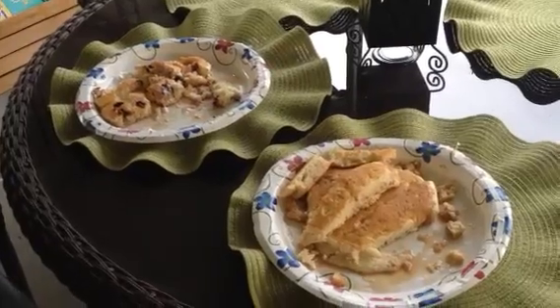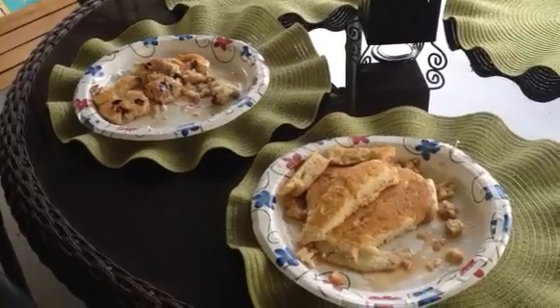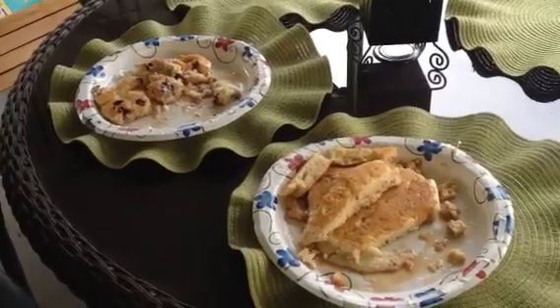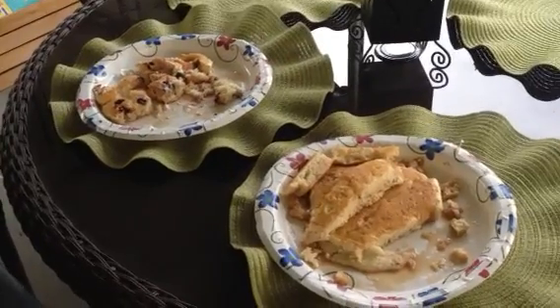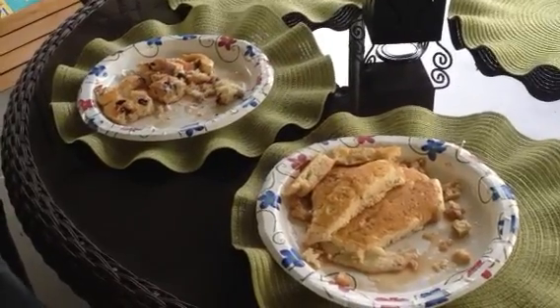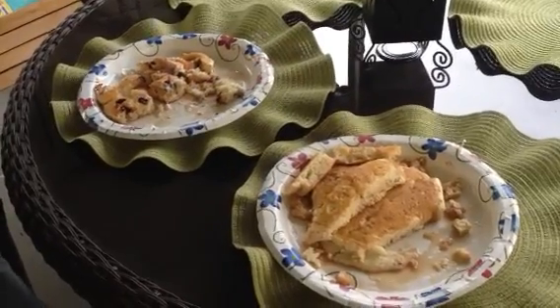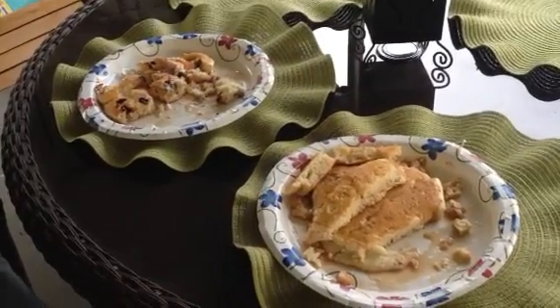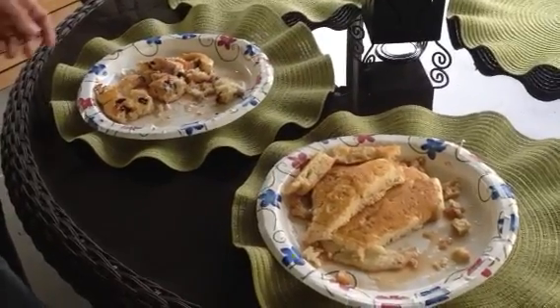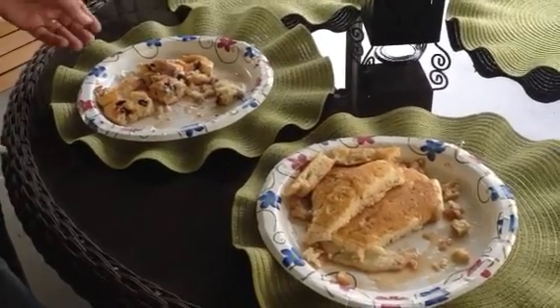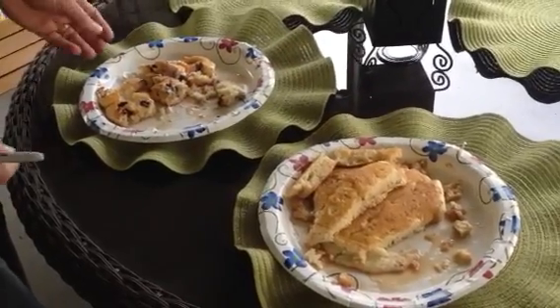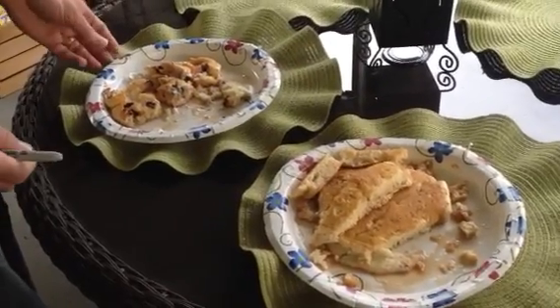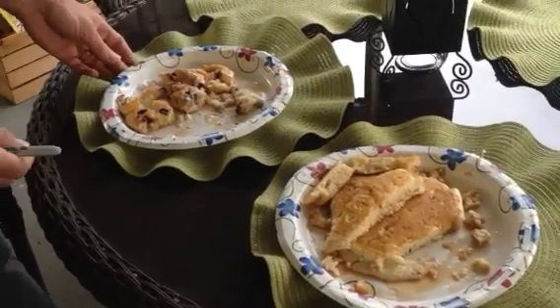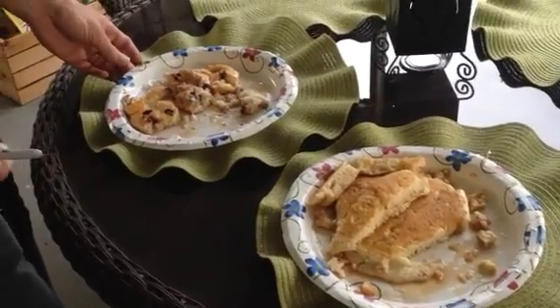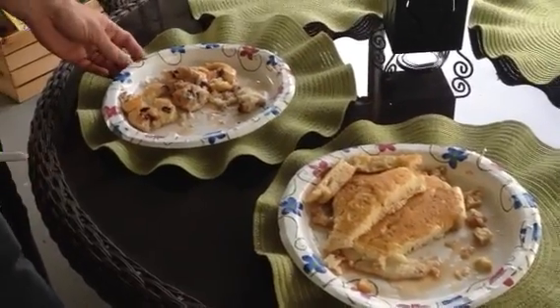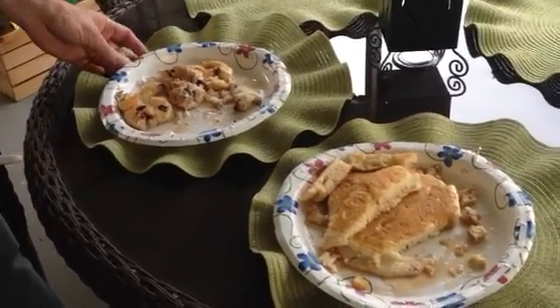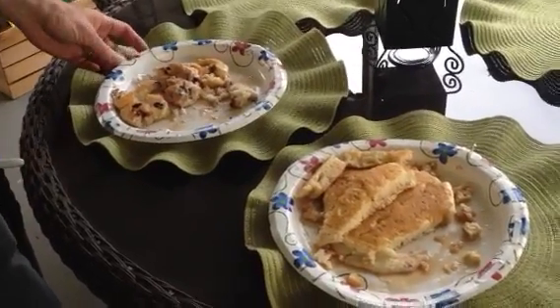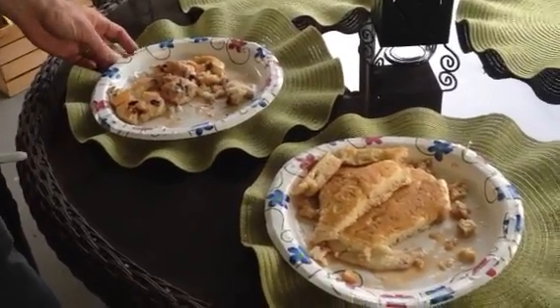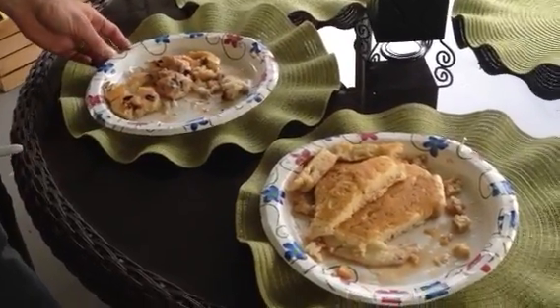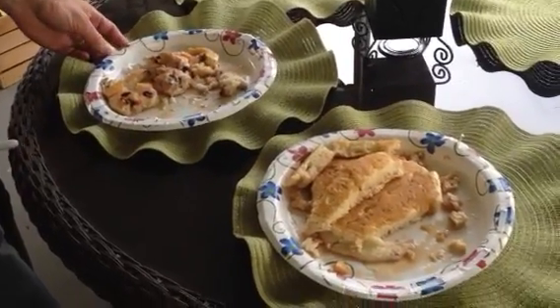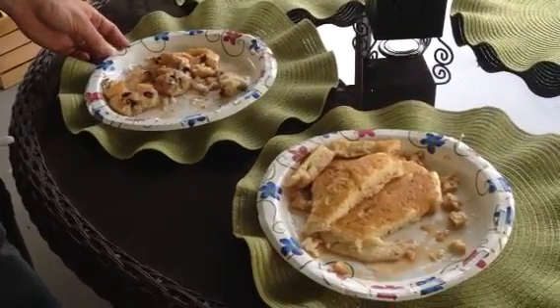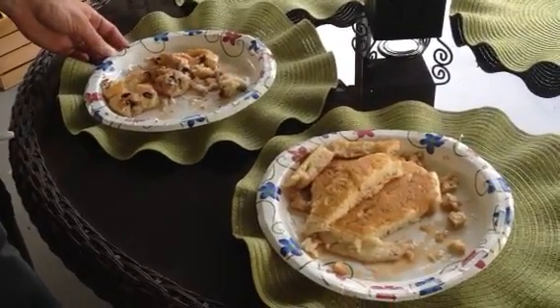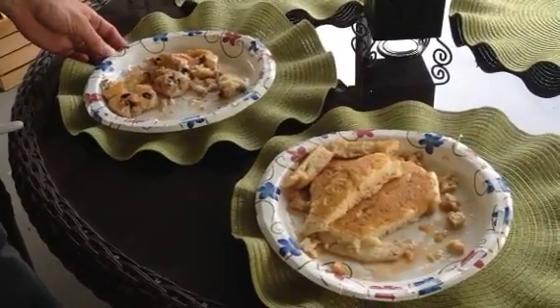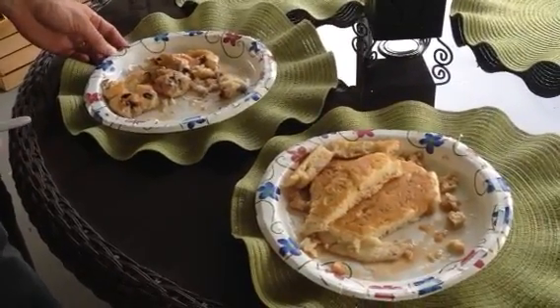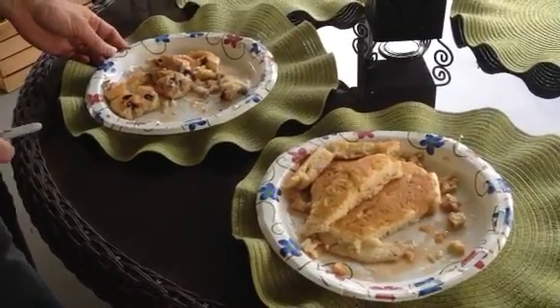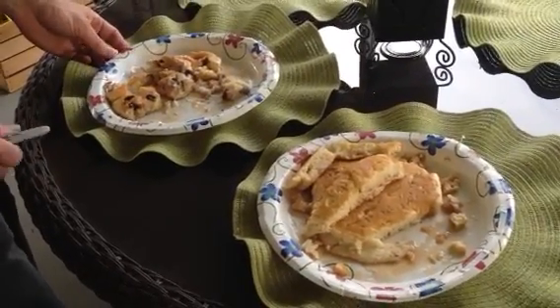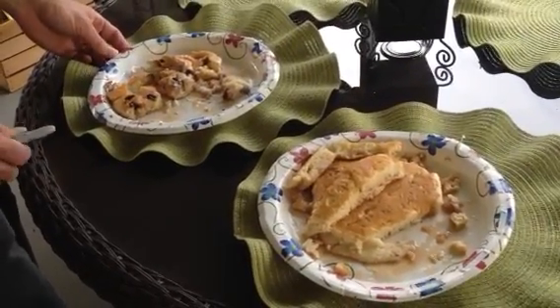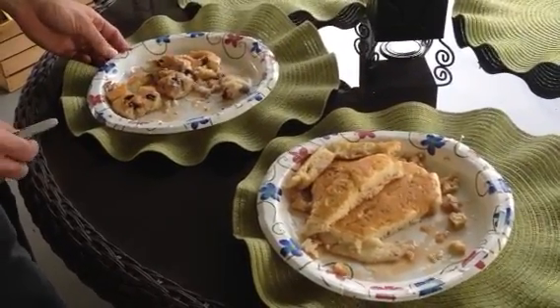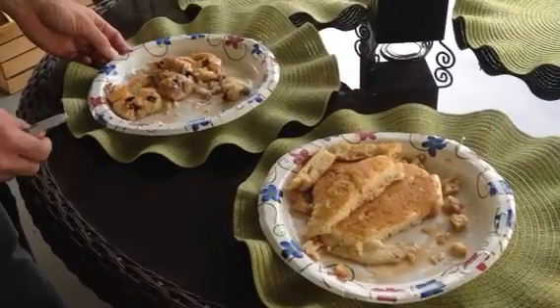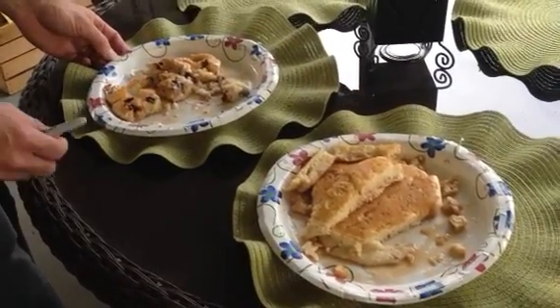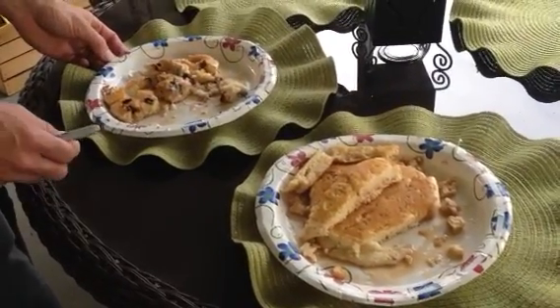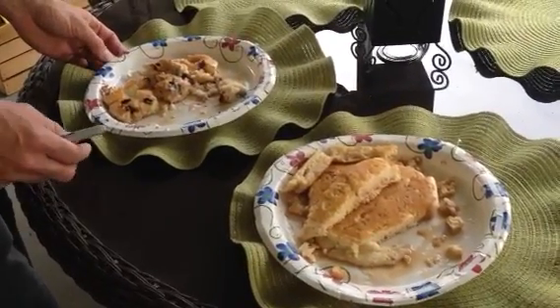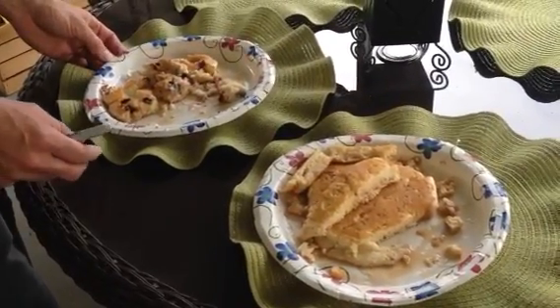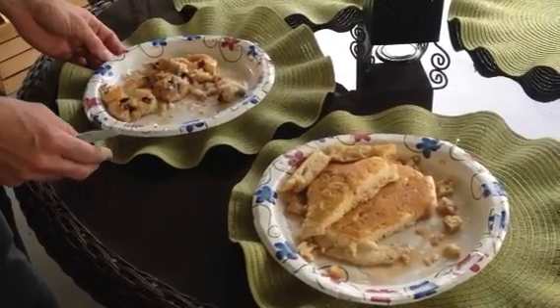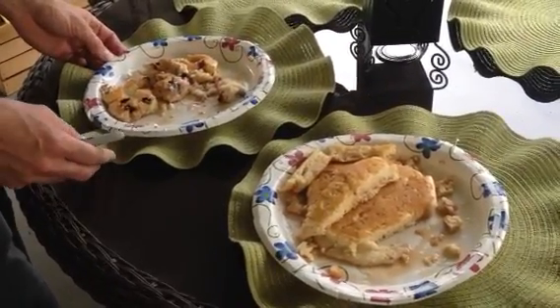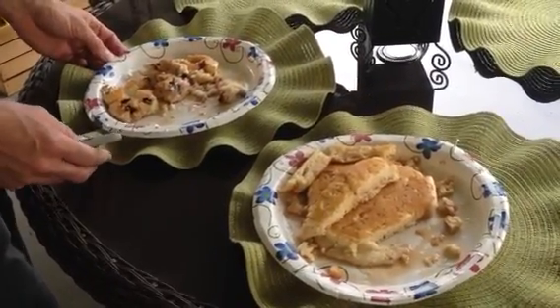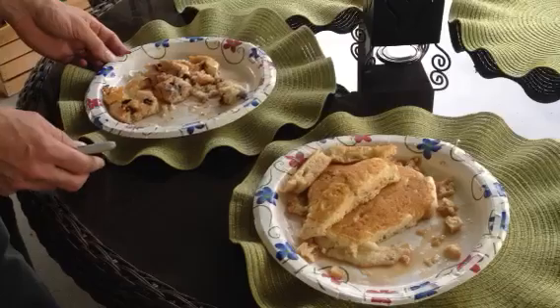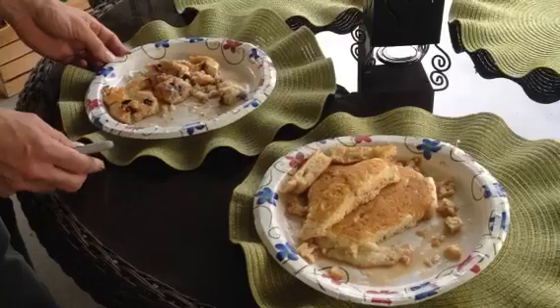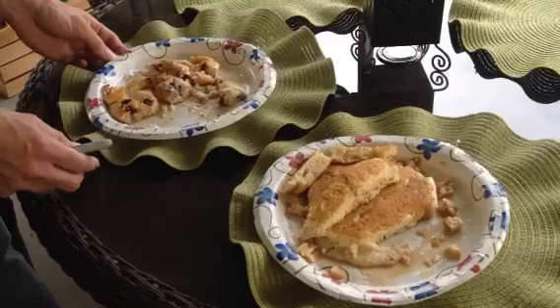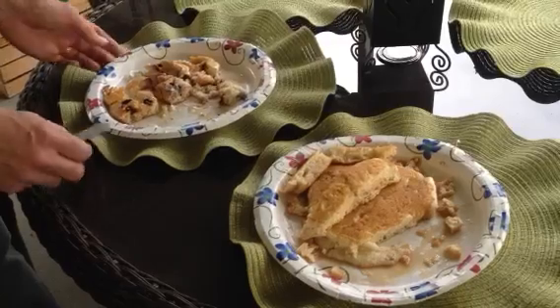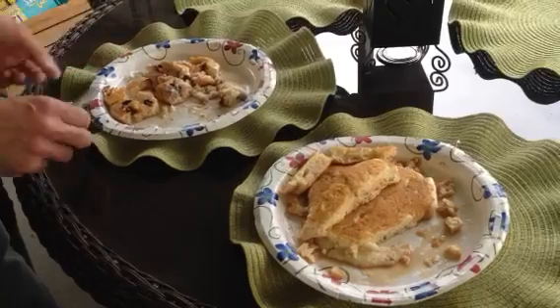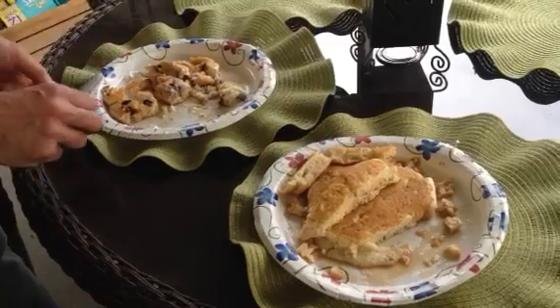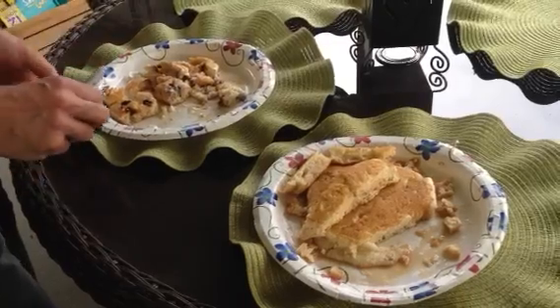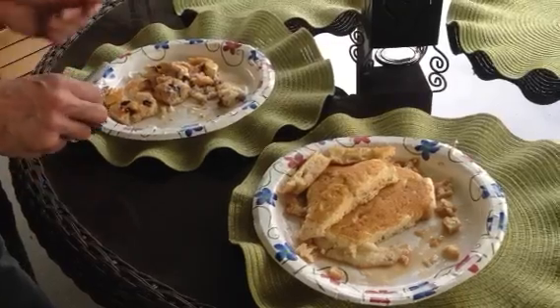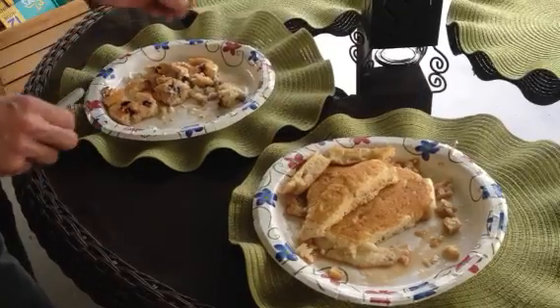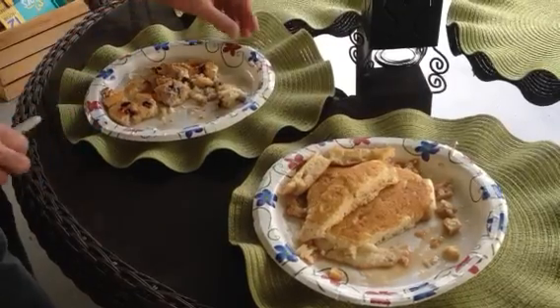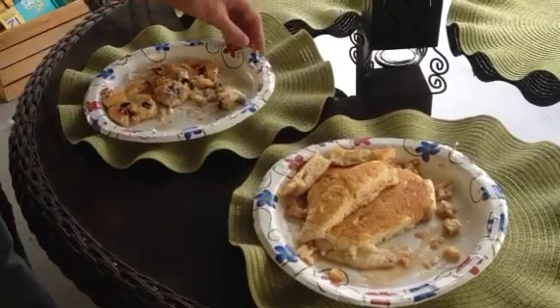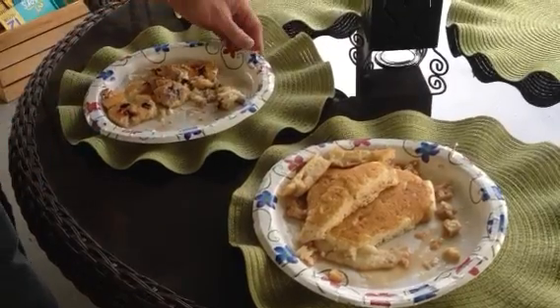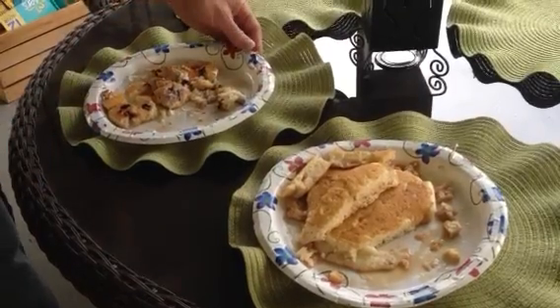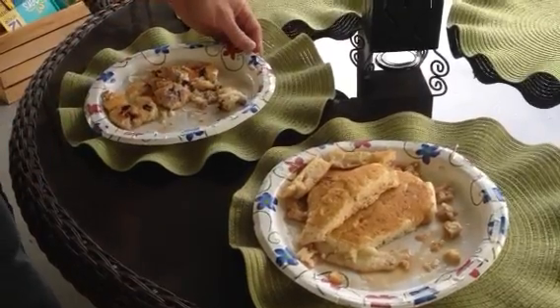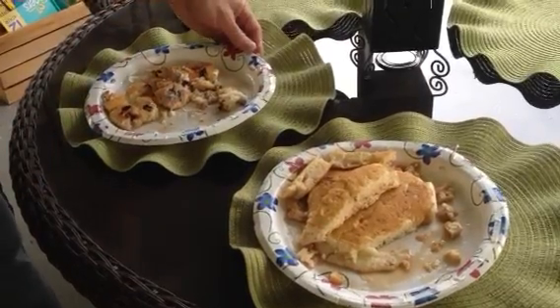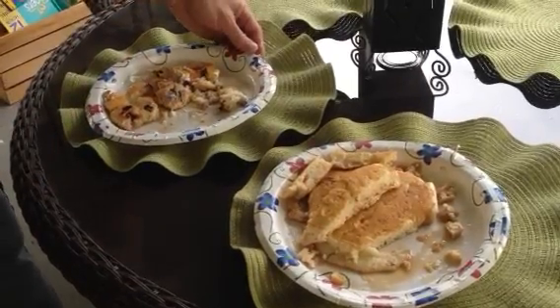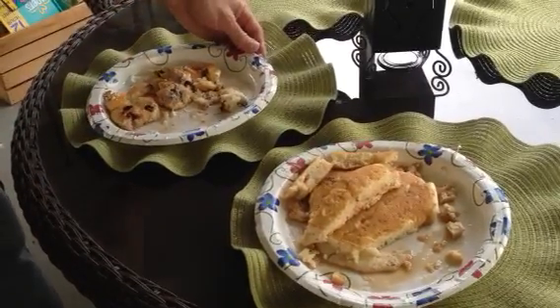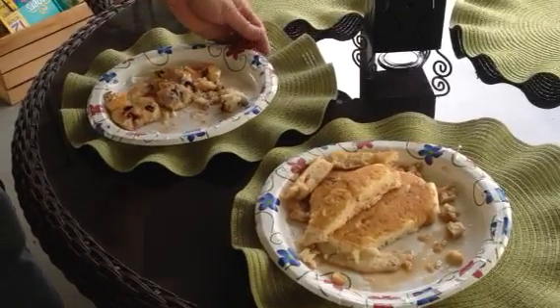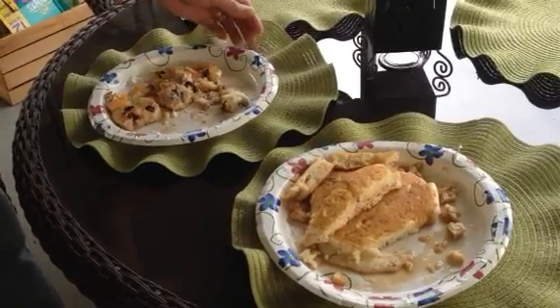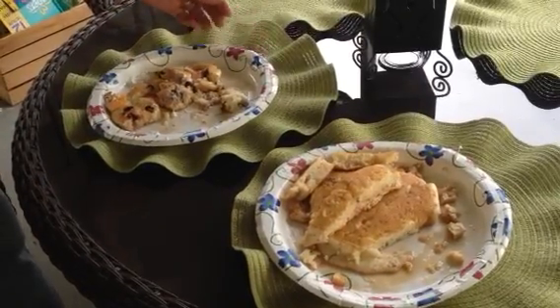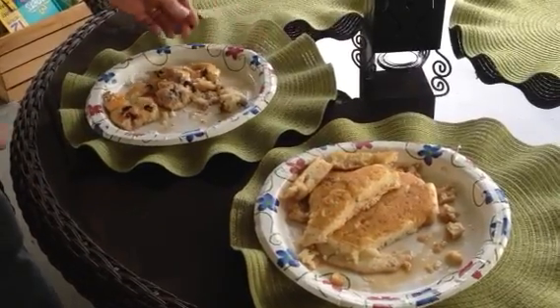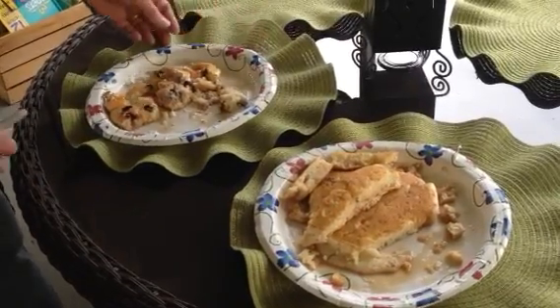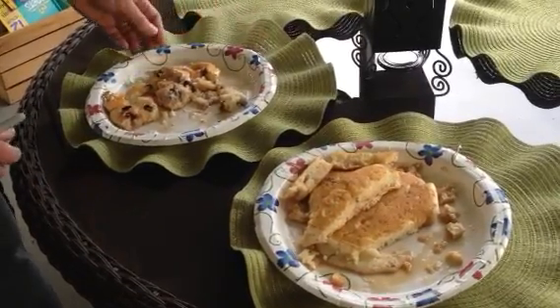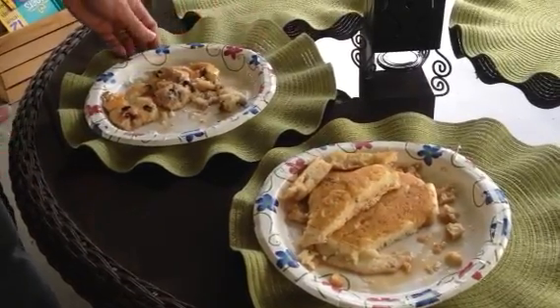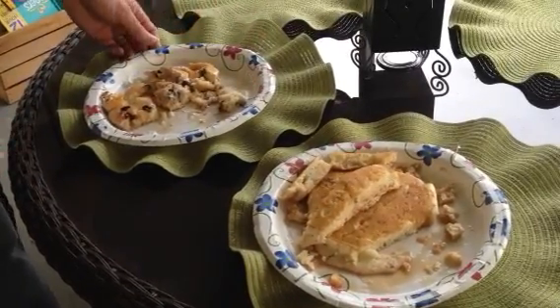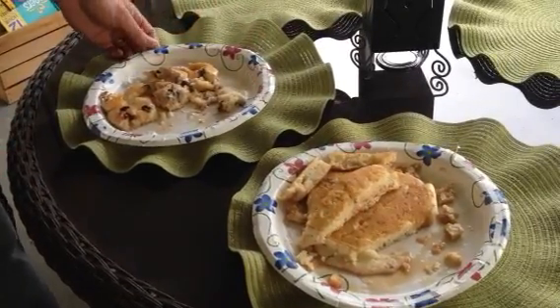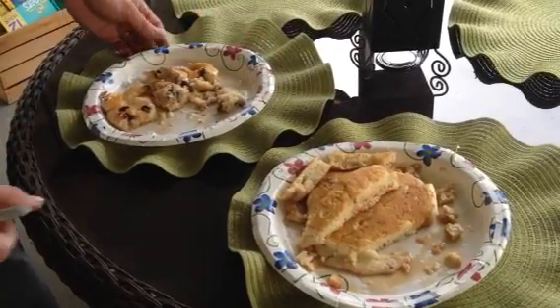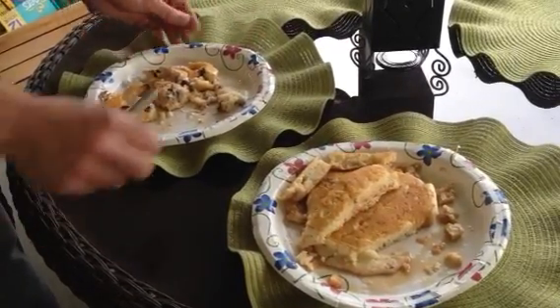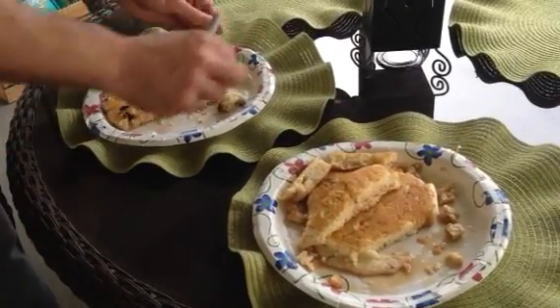Are you tired of wasting food and paper plates and plastic bags? Well, my boys decided they didn't want to finish their breakfast this morning.